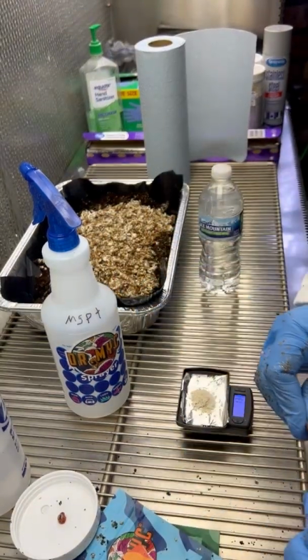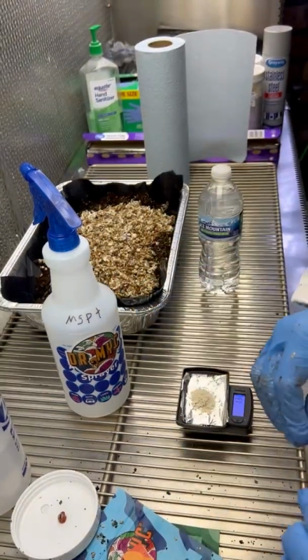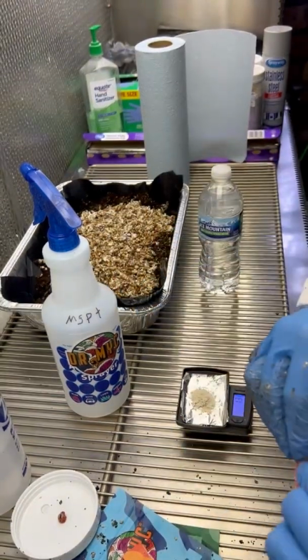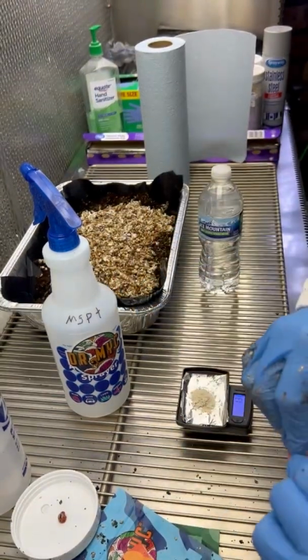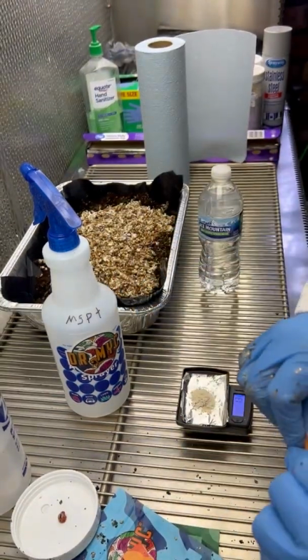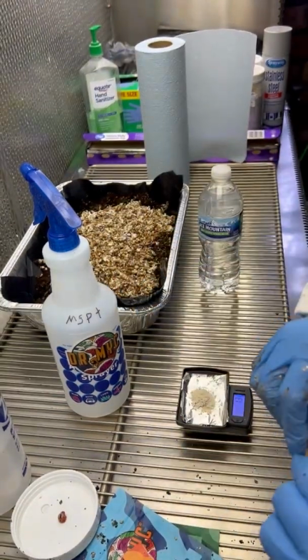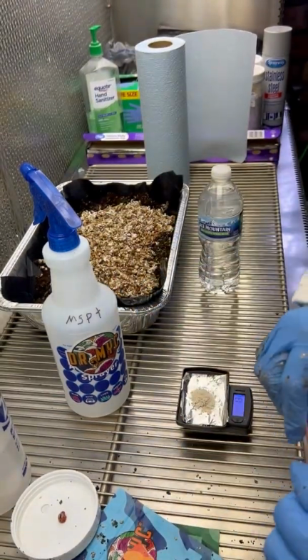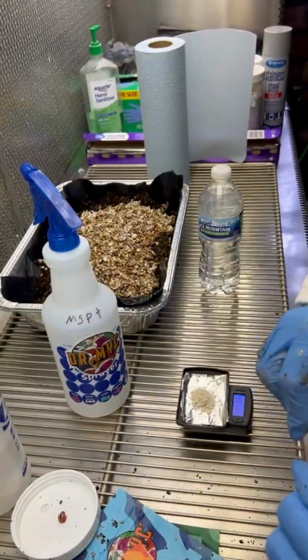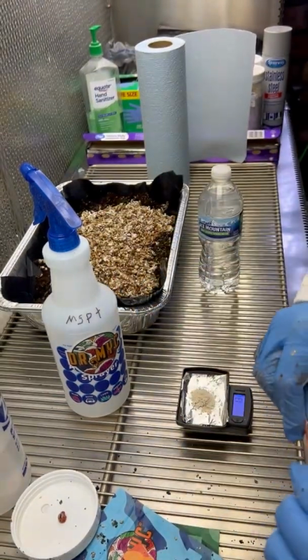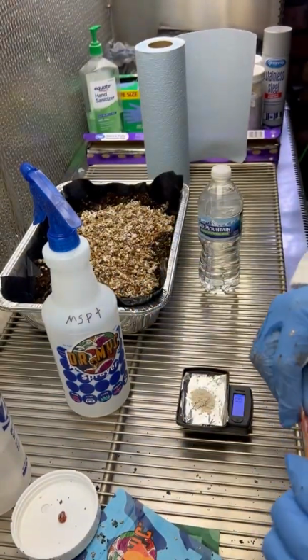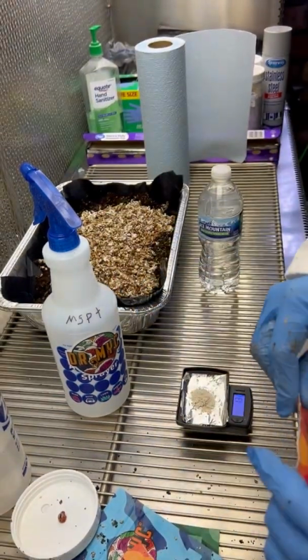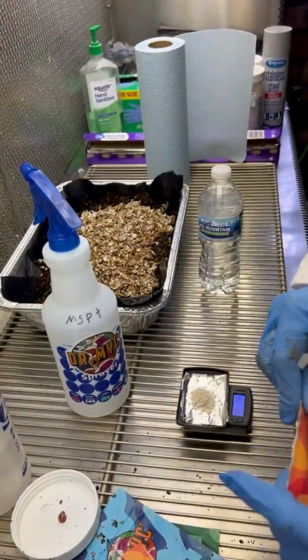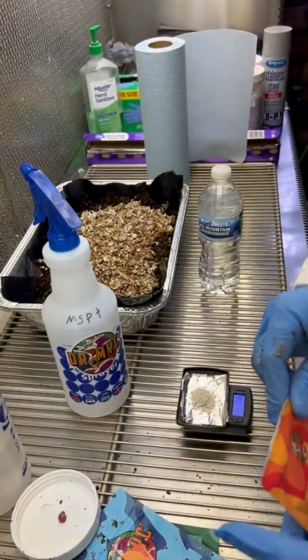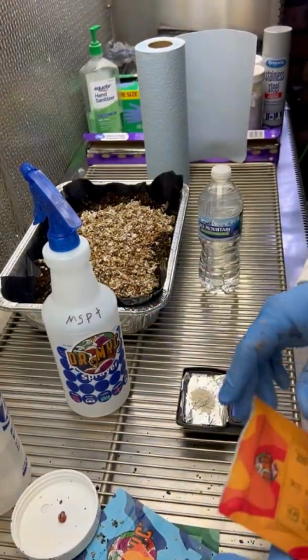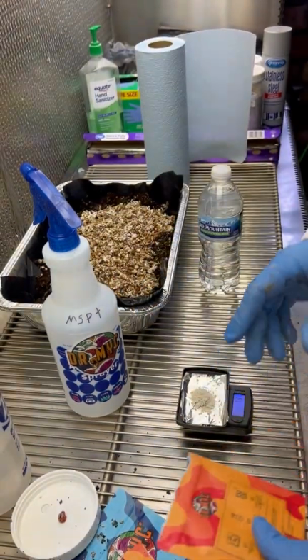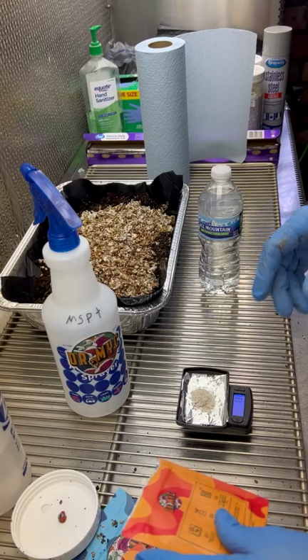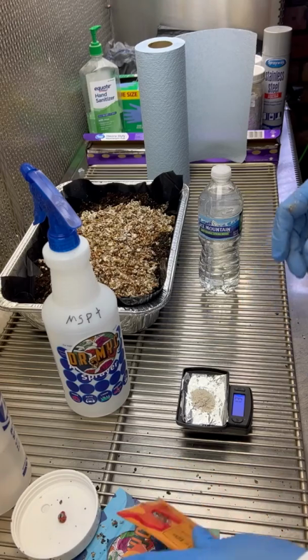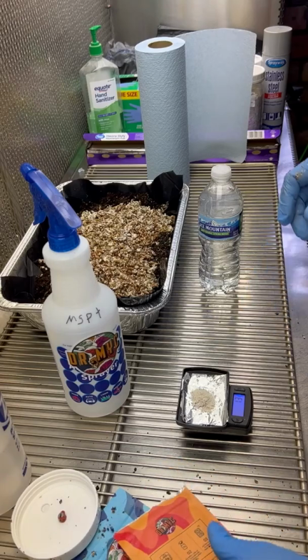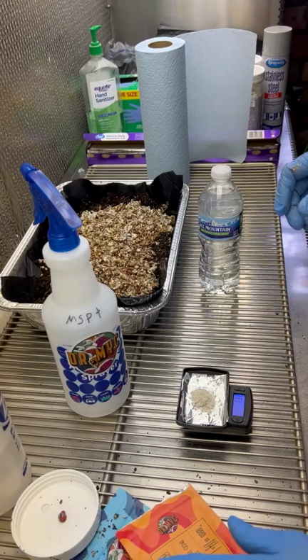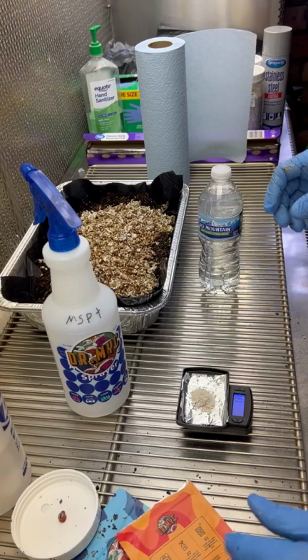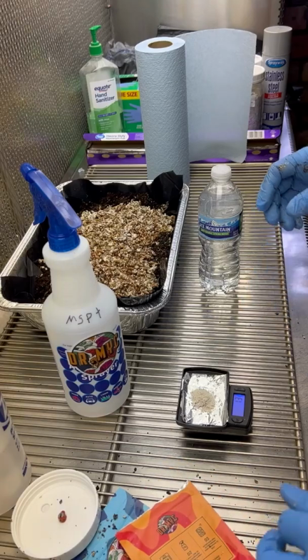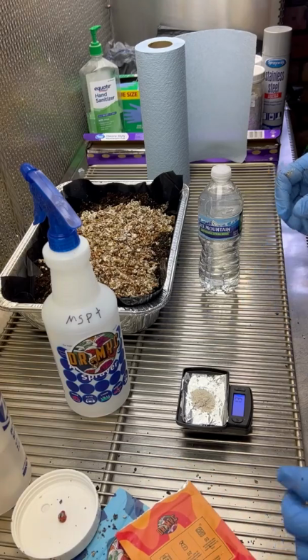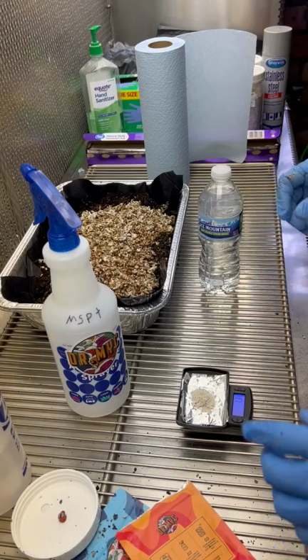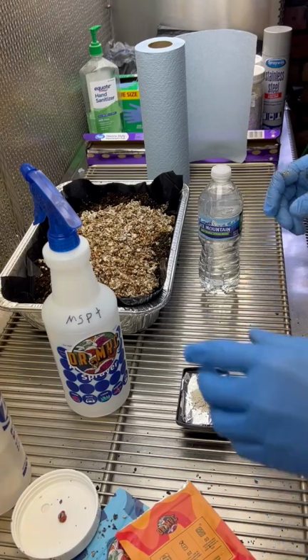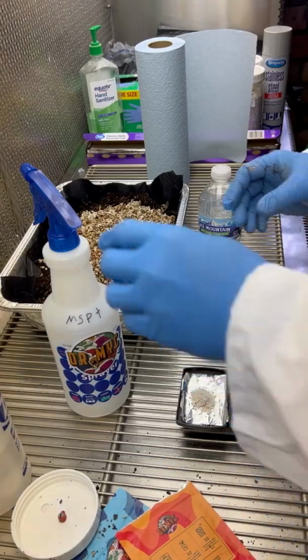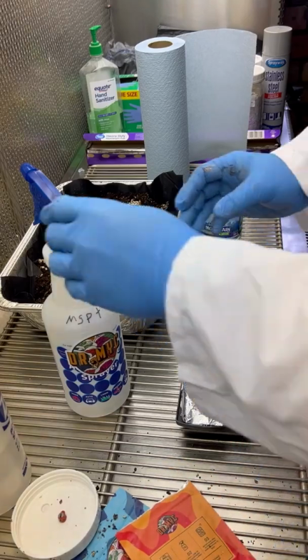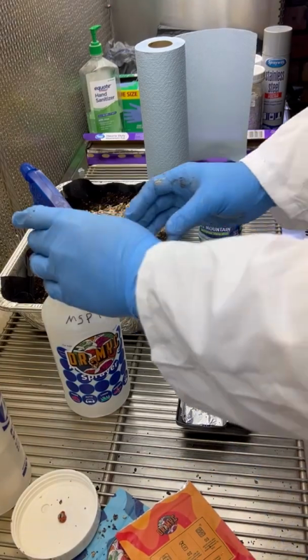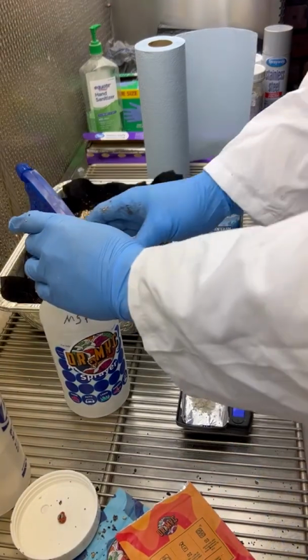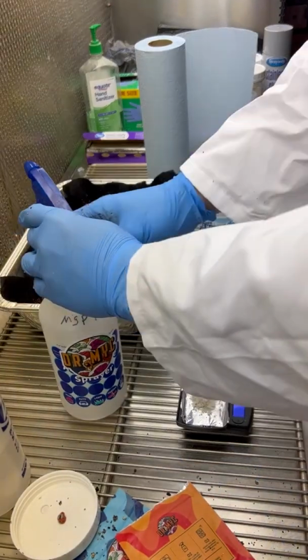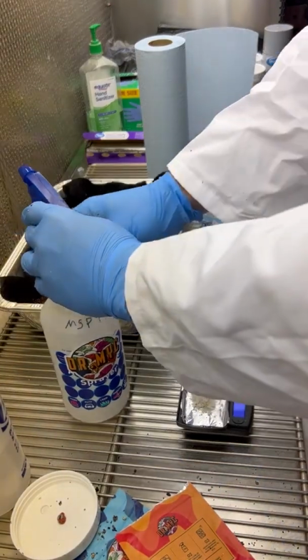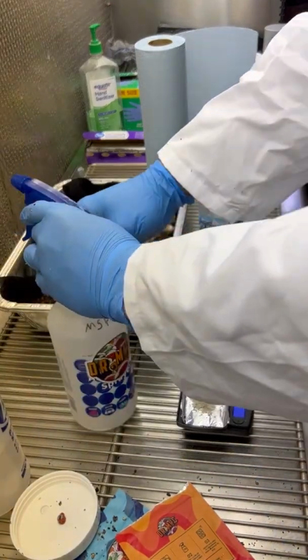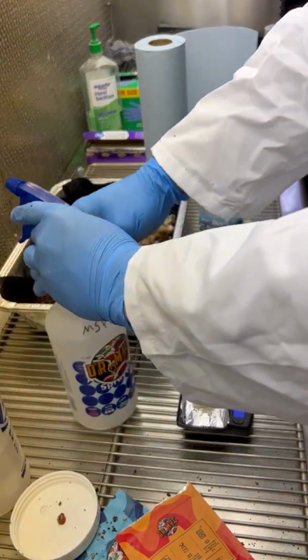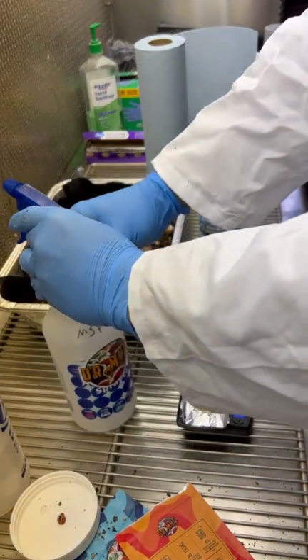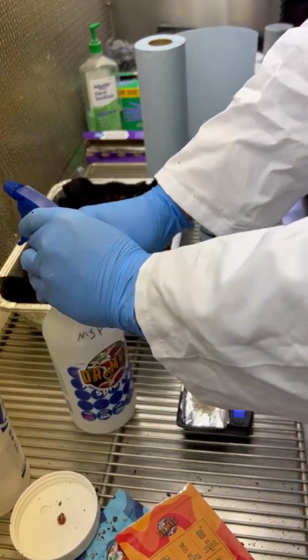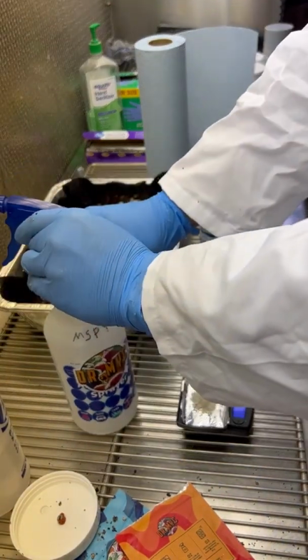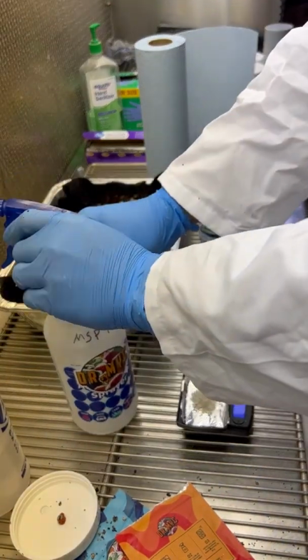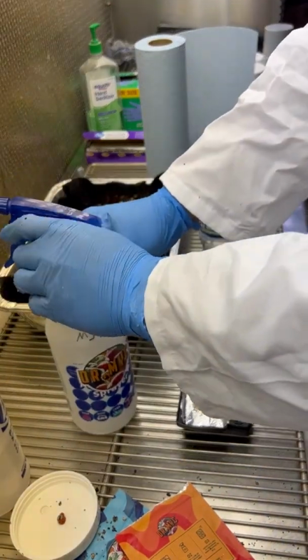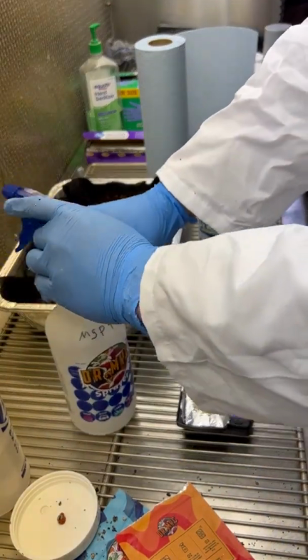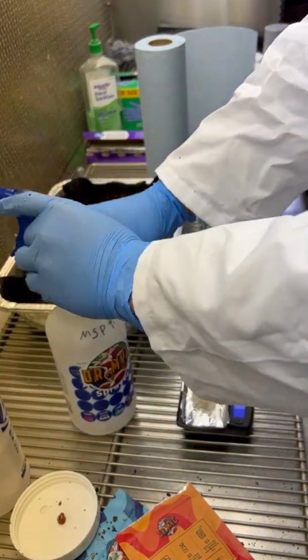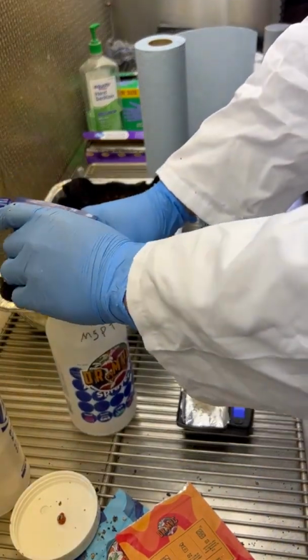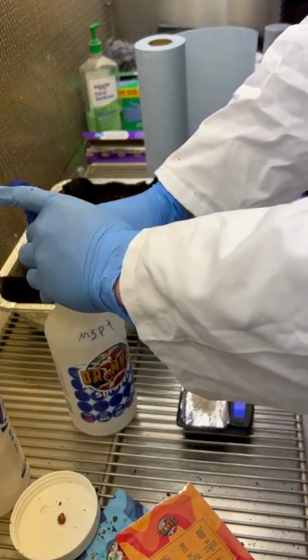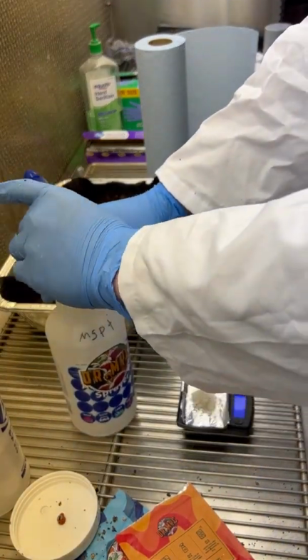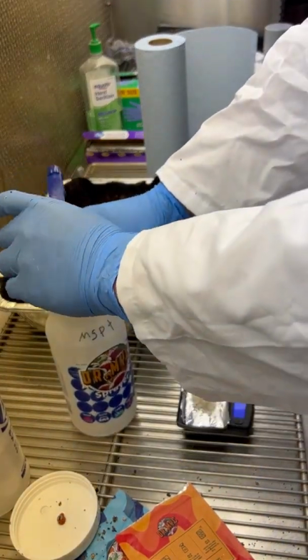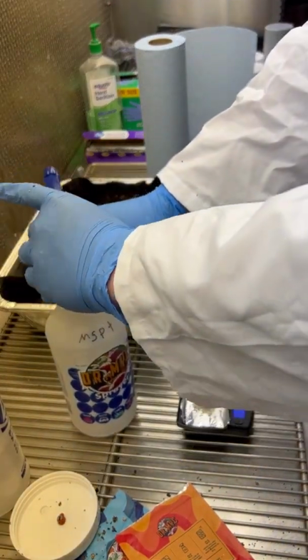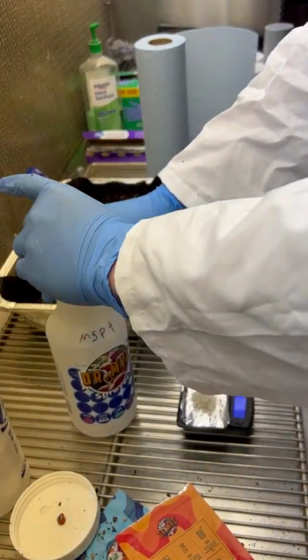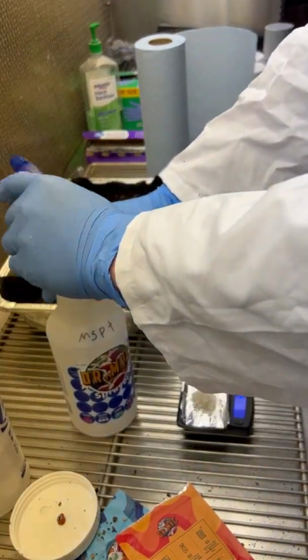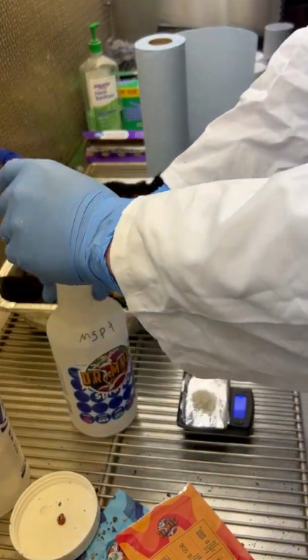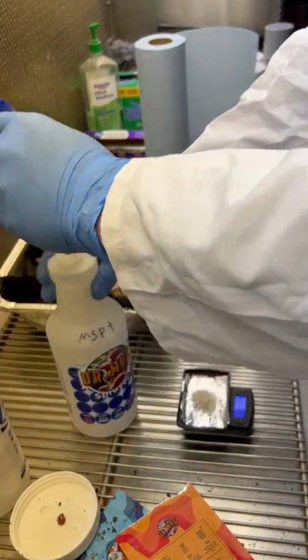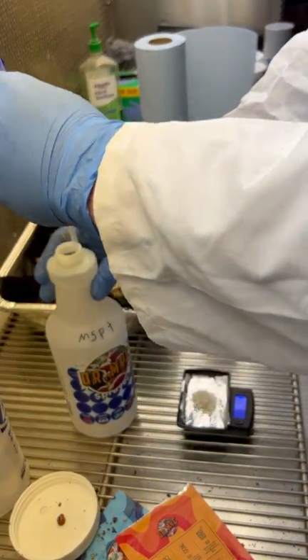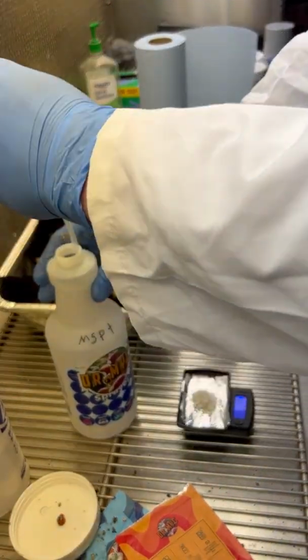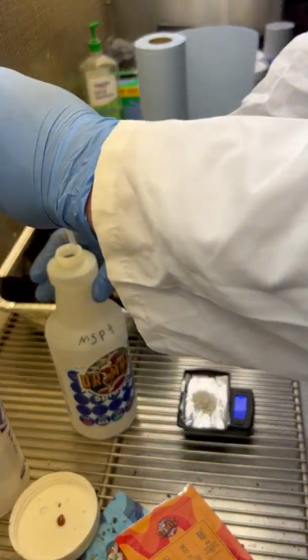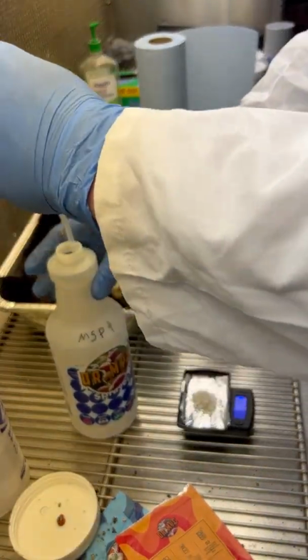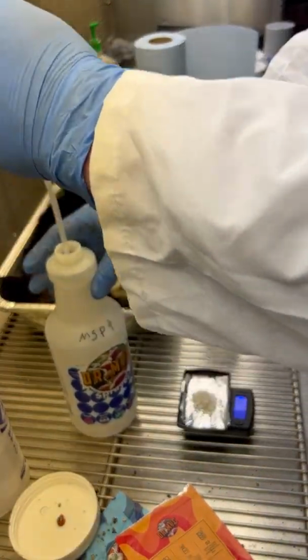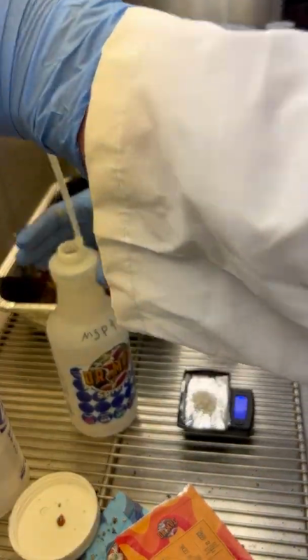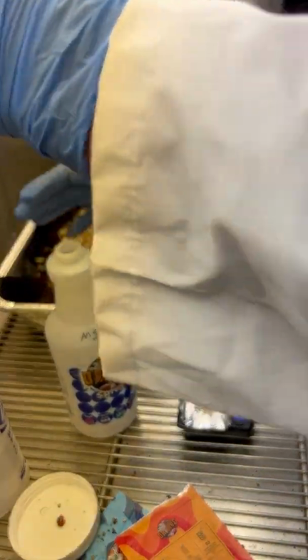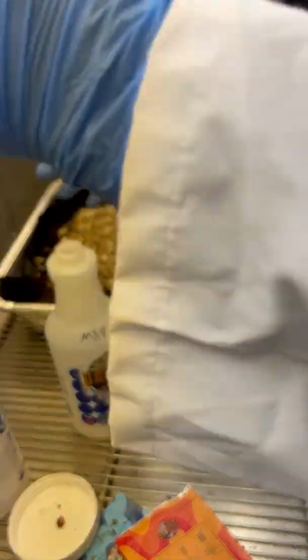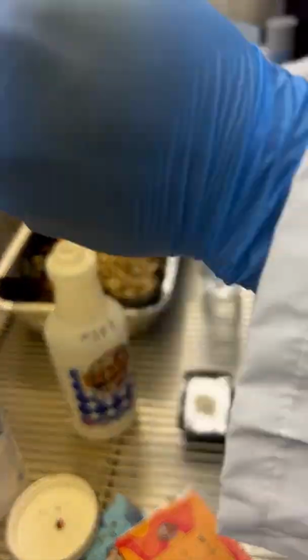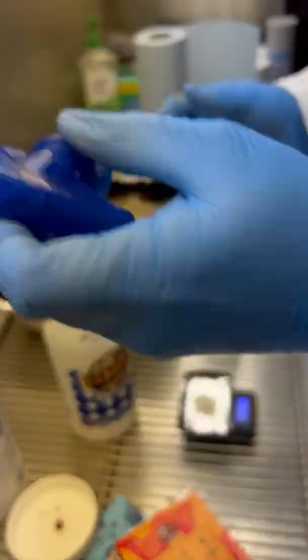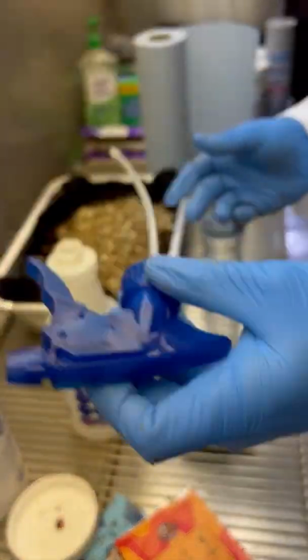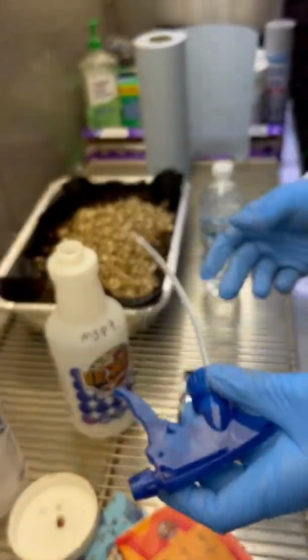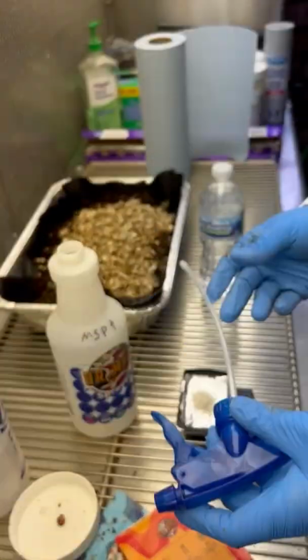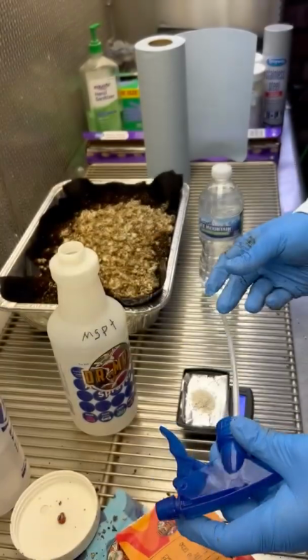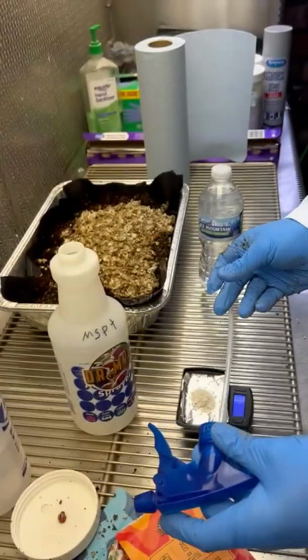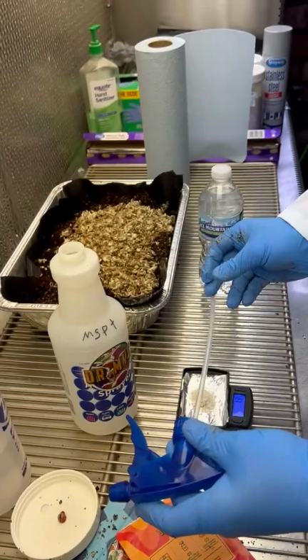About 1.2 grams there — a little bit much — but that's okay. It's not a significant issue.